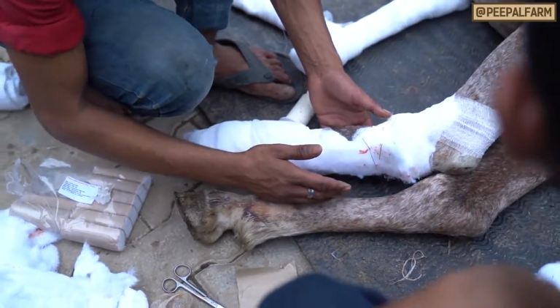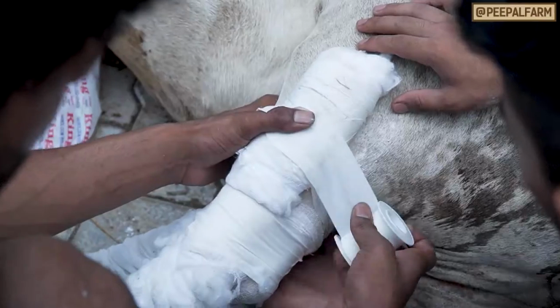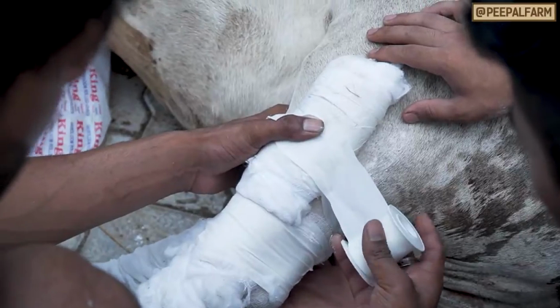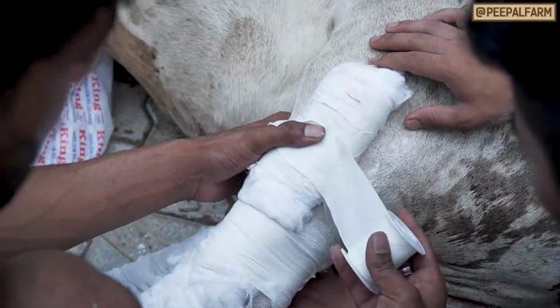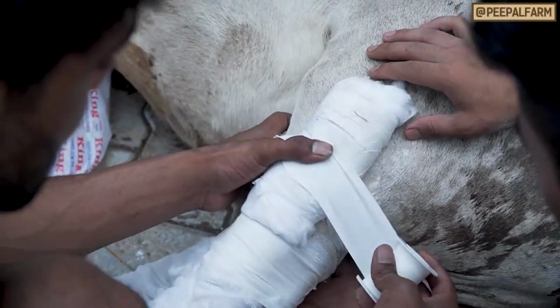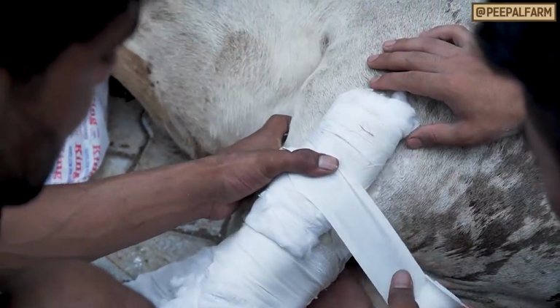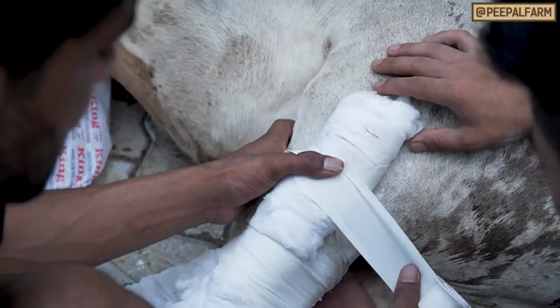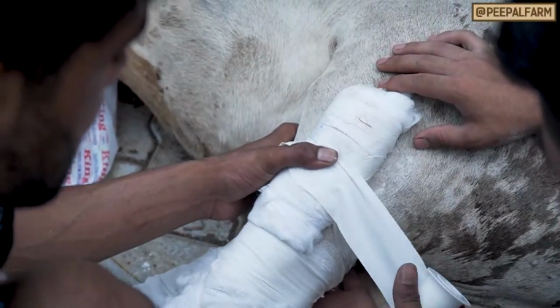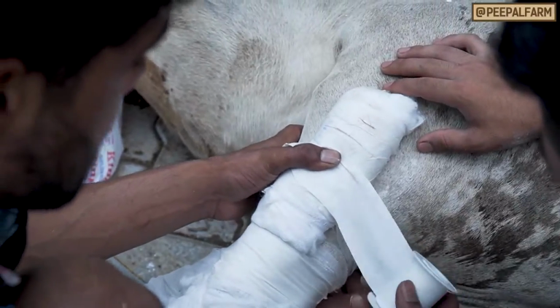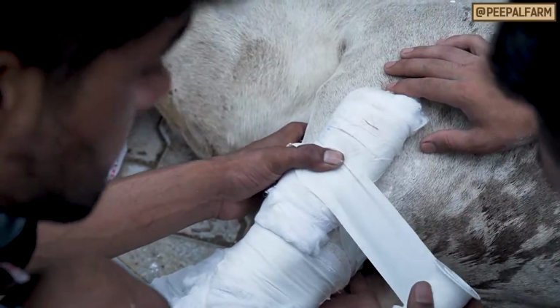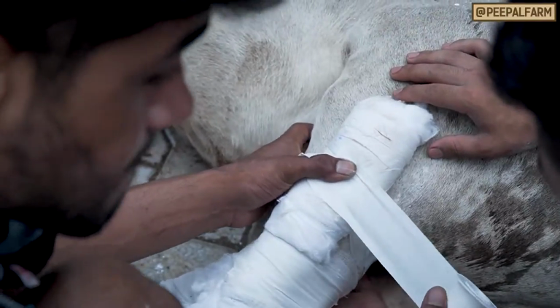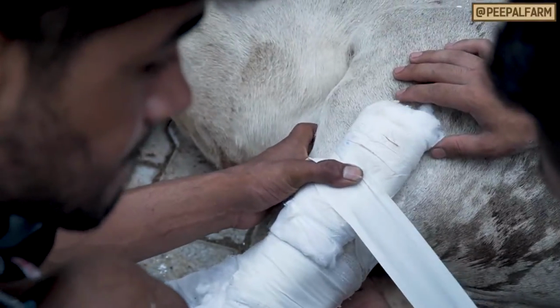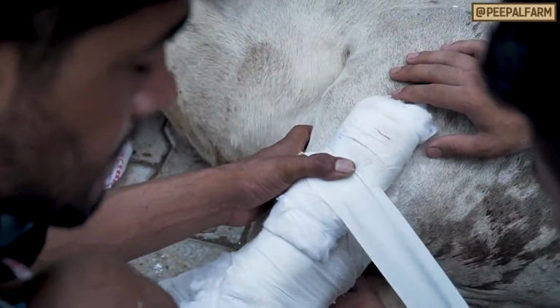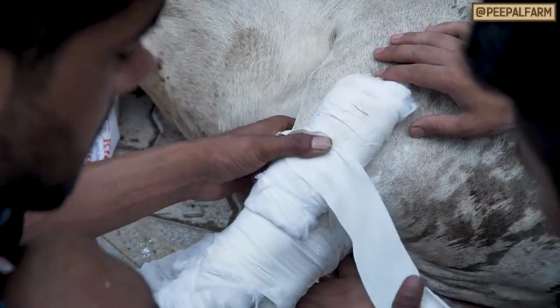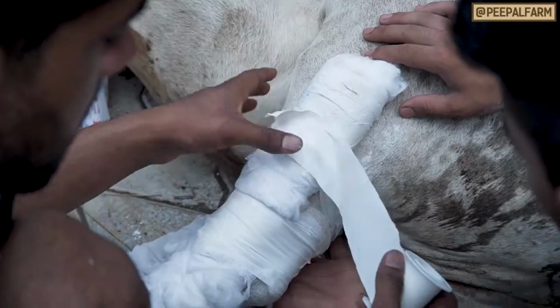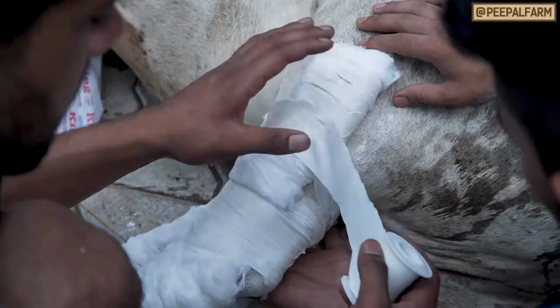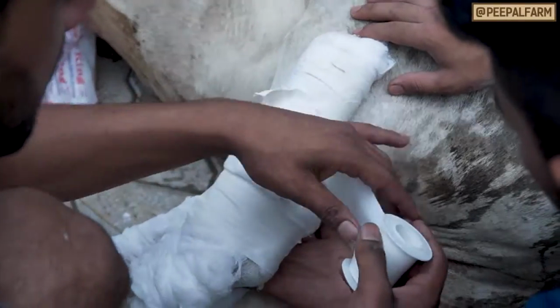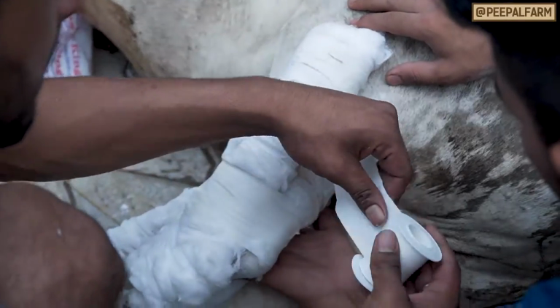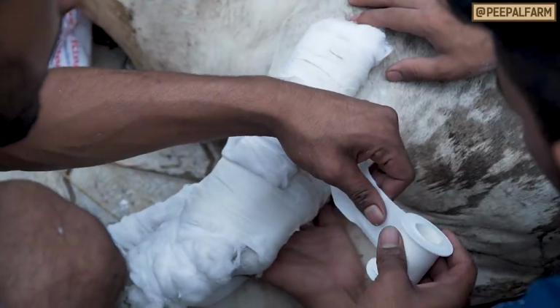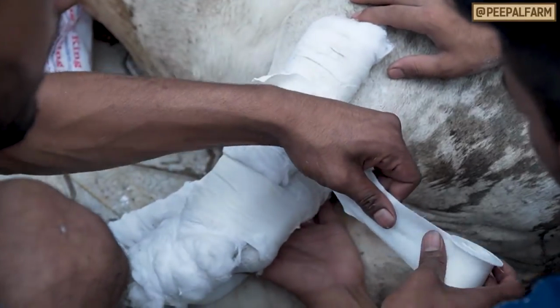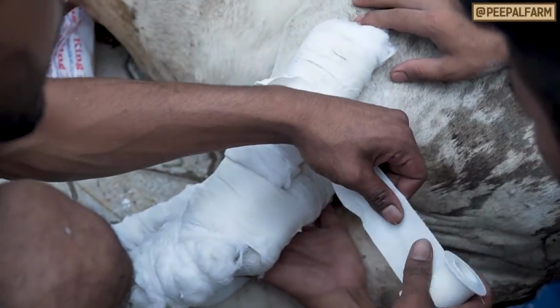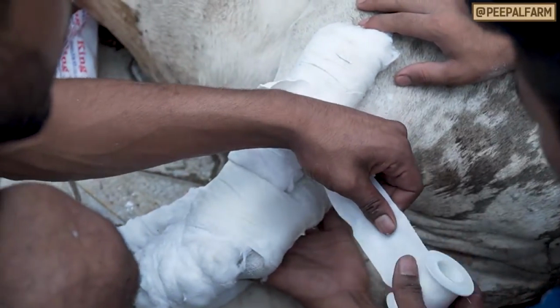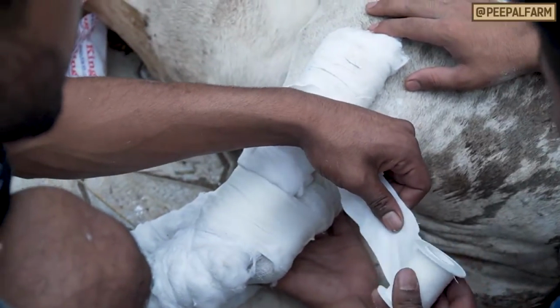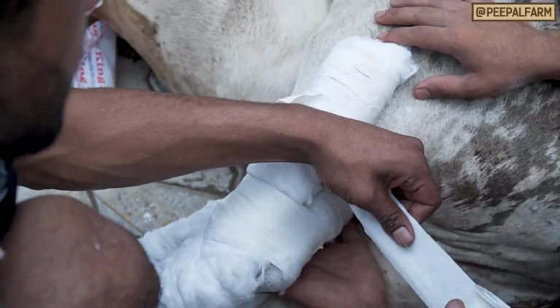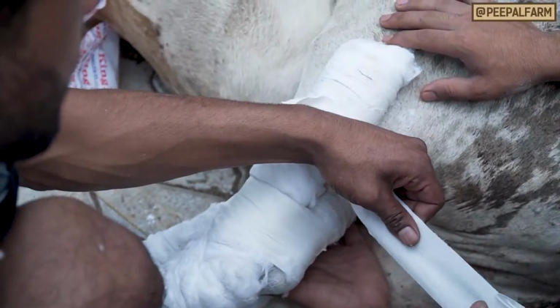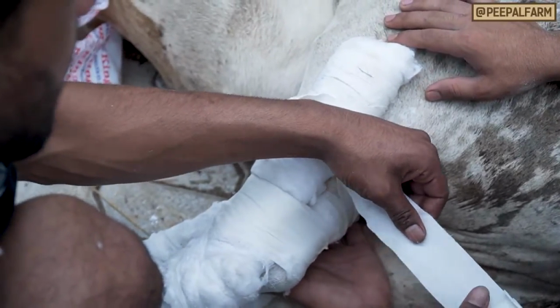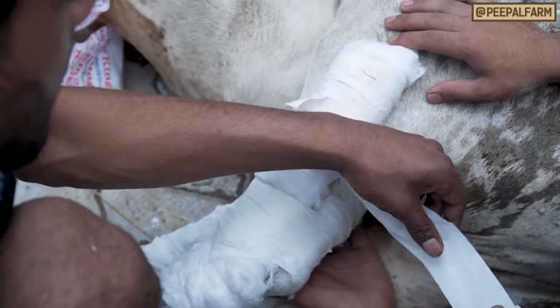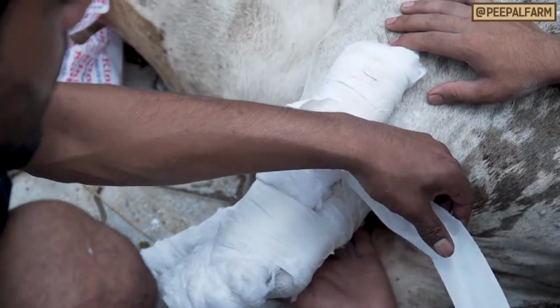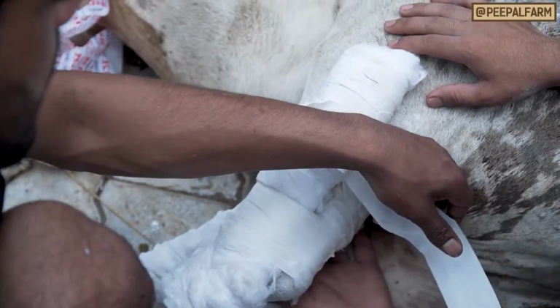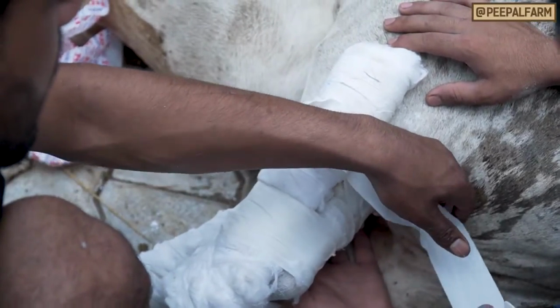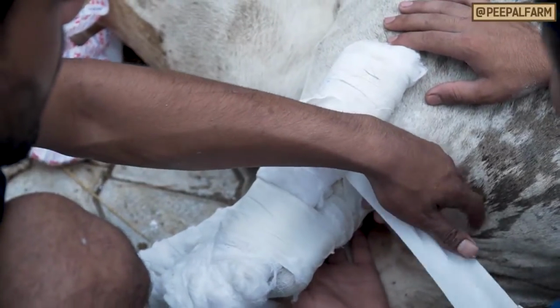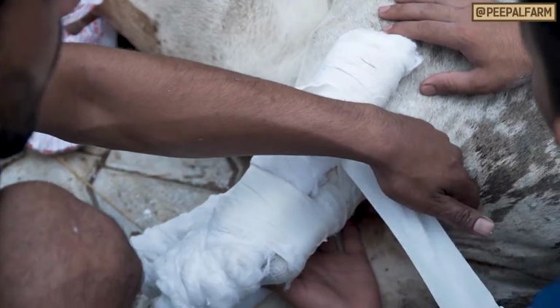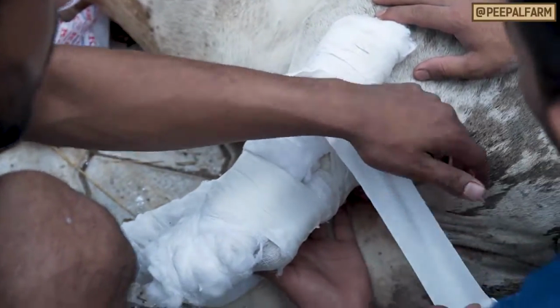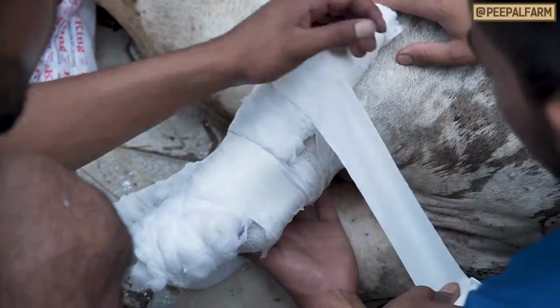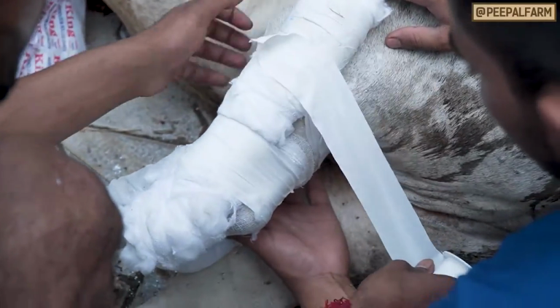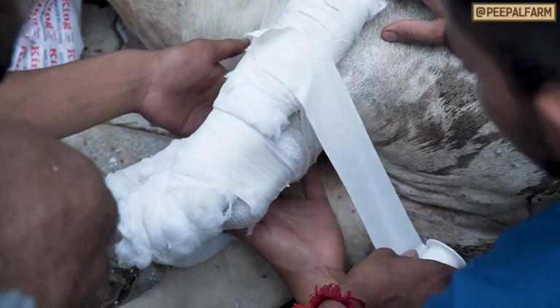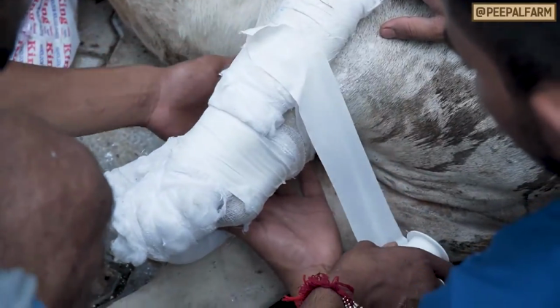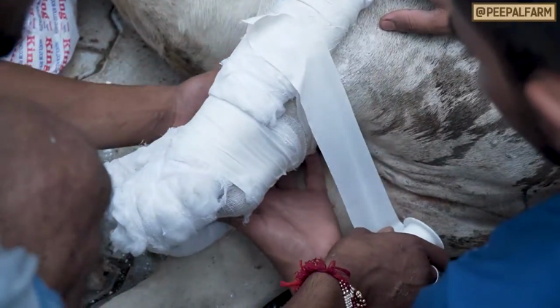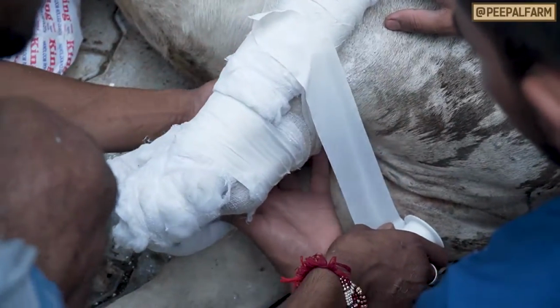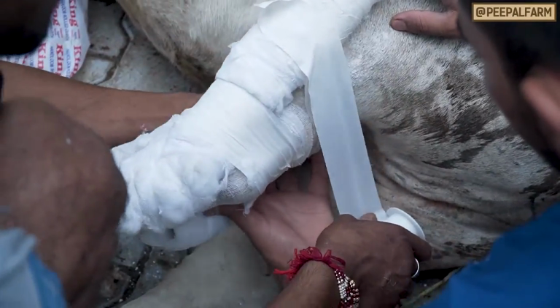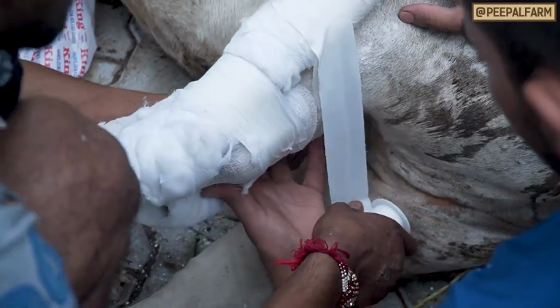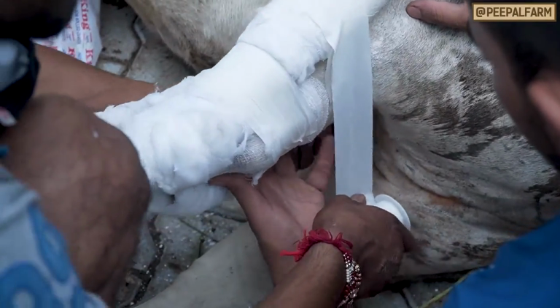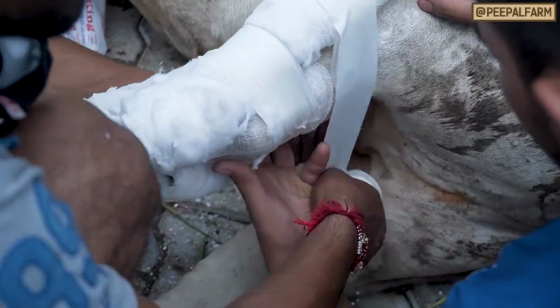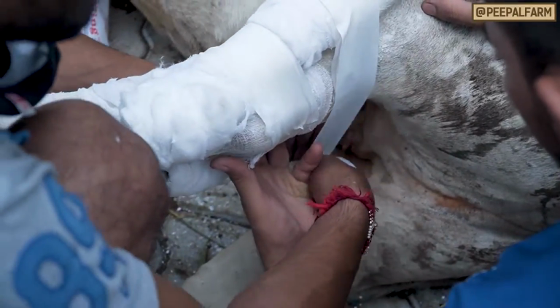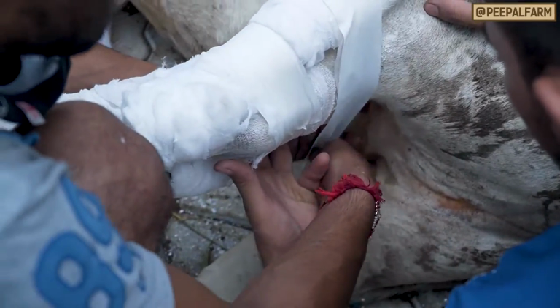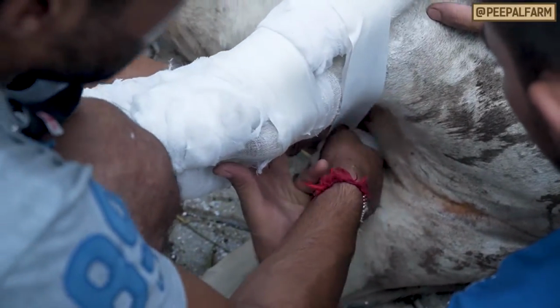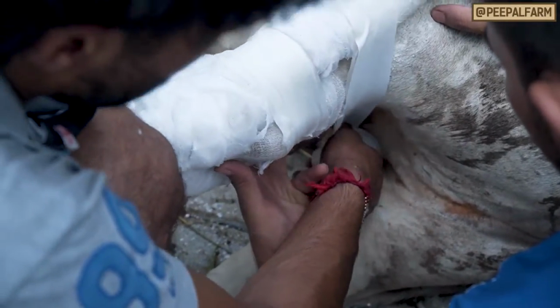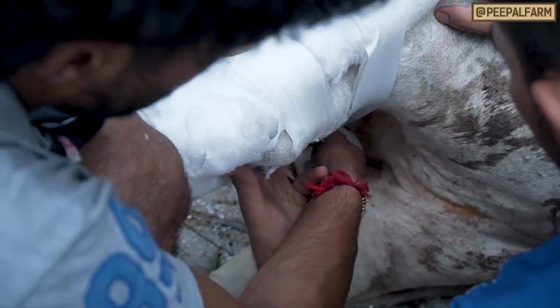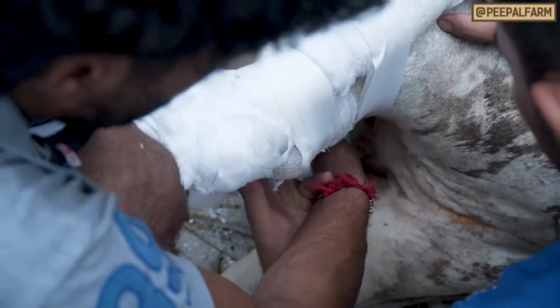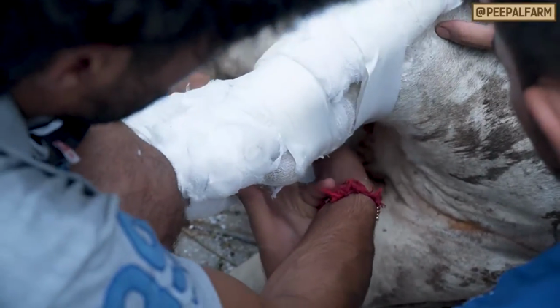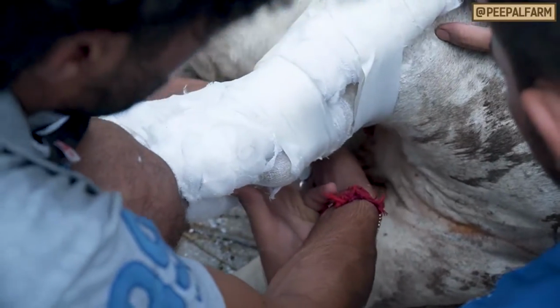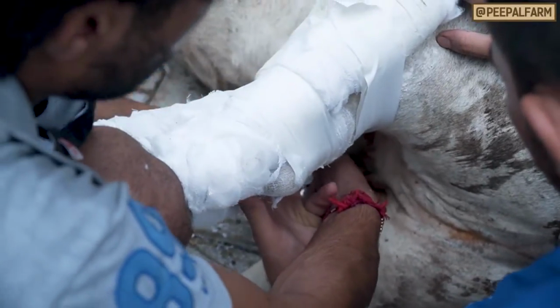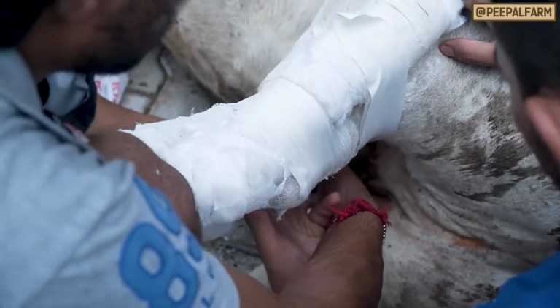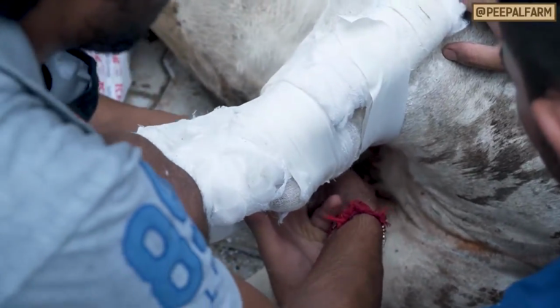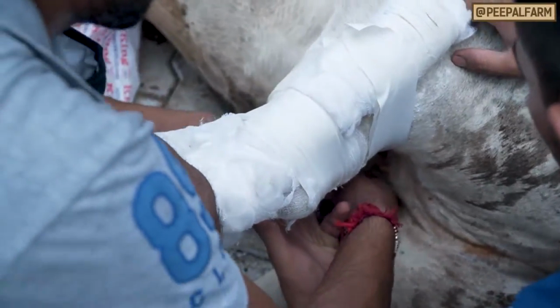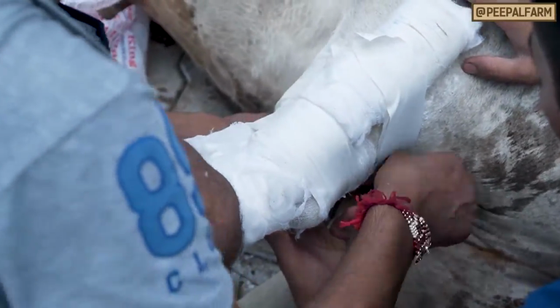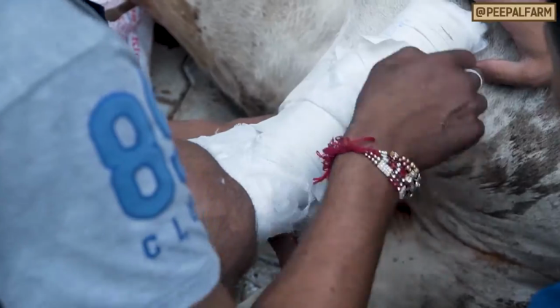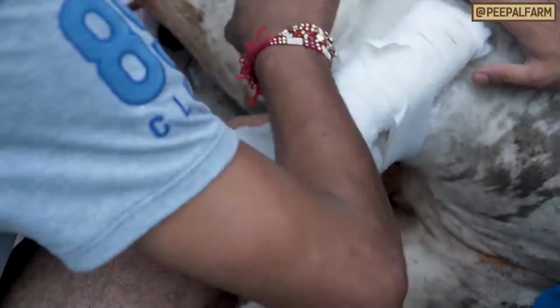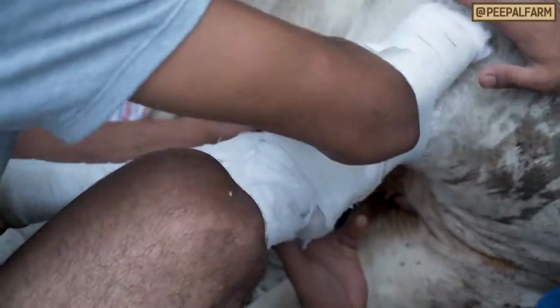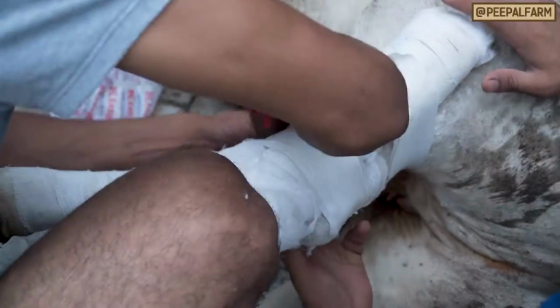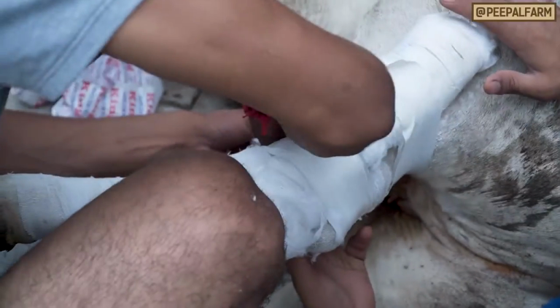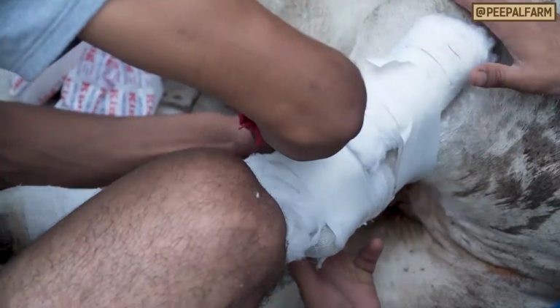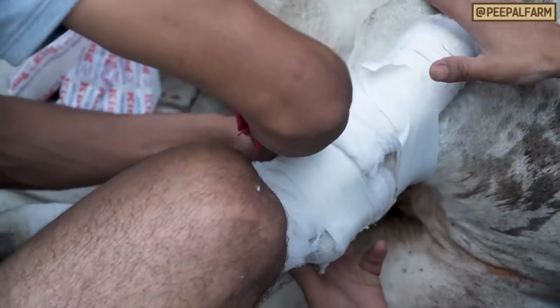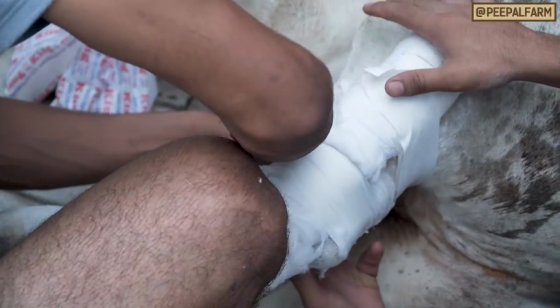Step 5: Wrap the splints in tape to hold them in place. The tape should be set in place snugly, but not pulled taut.